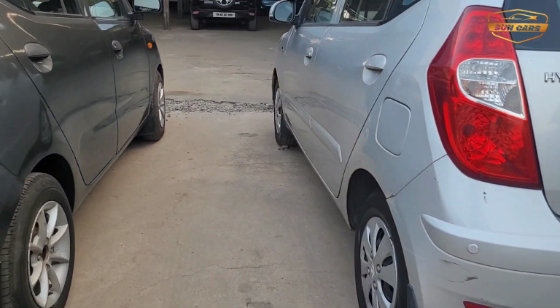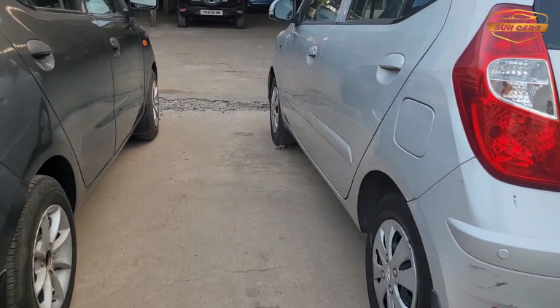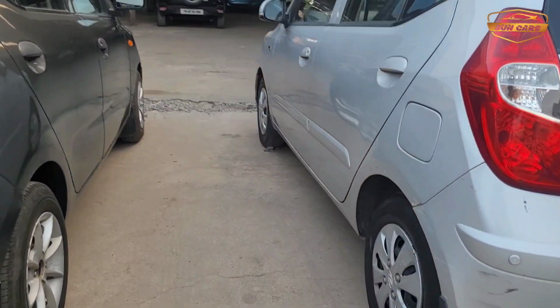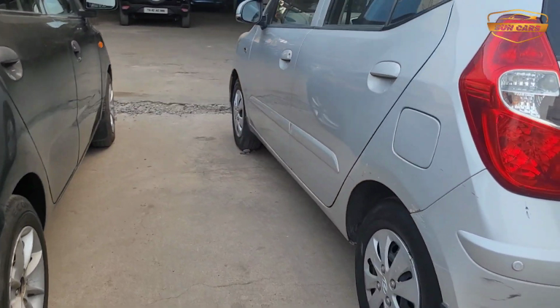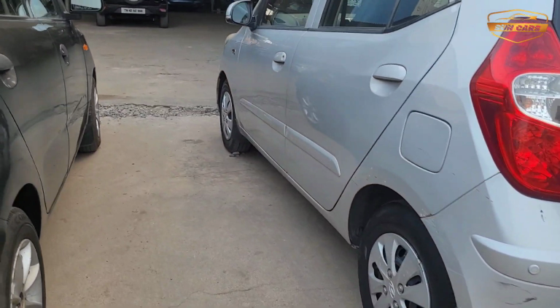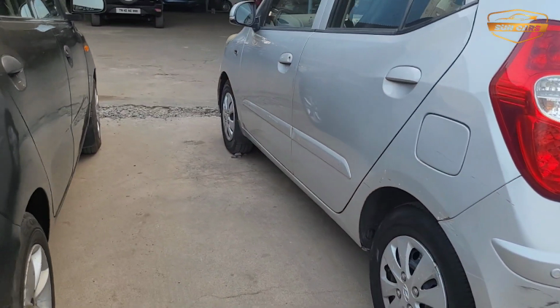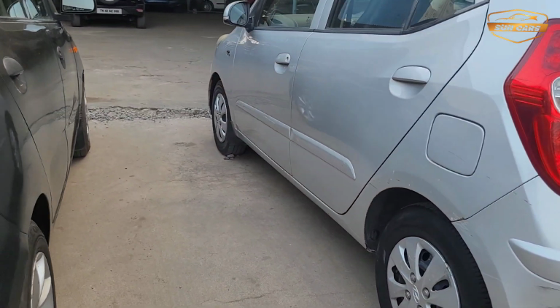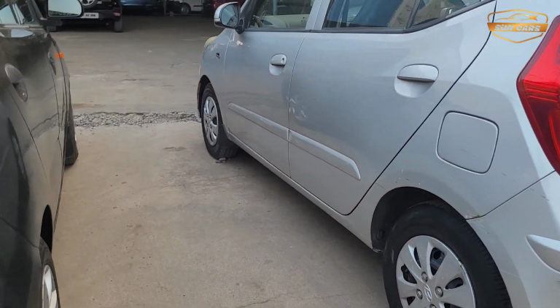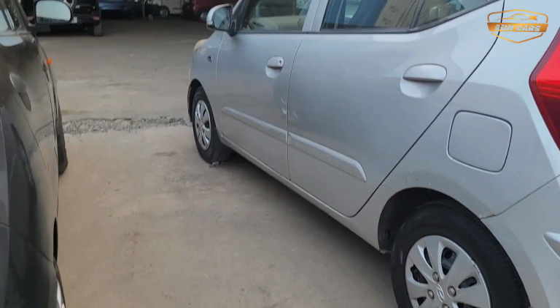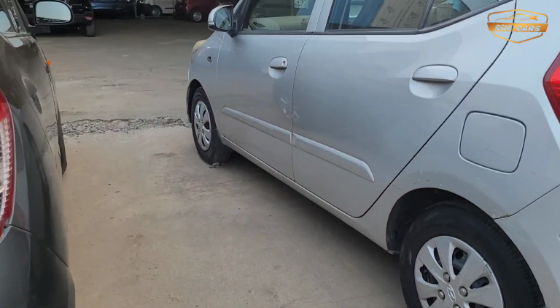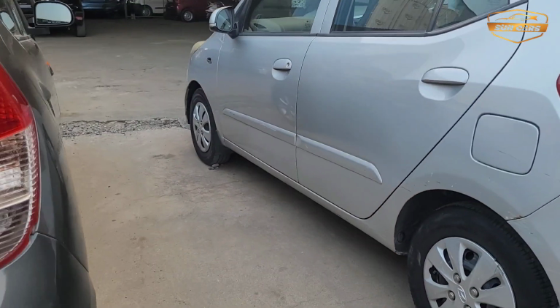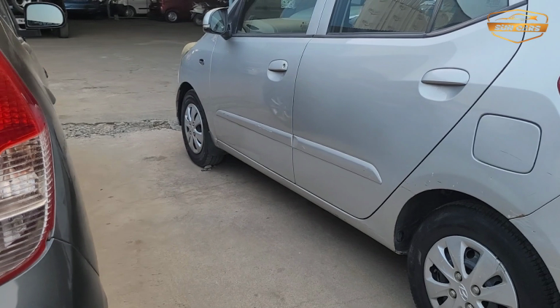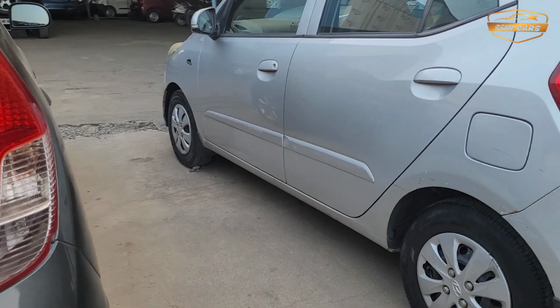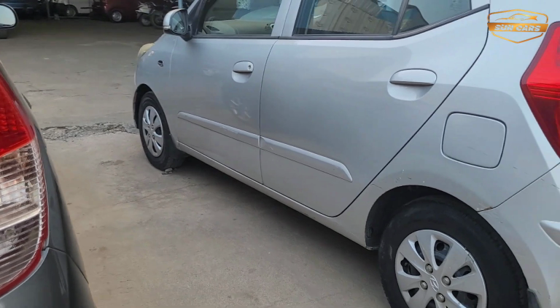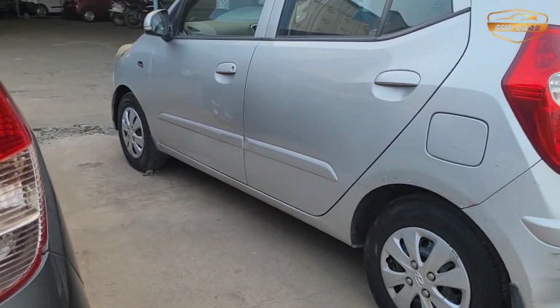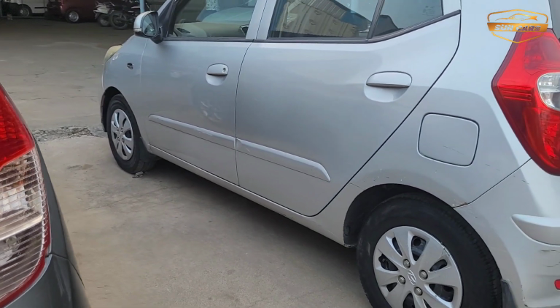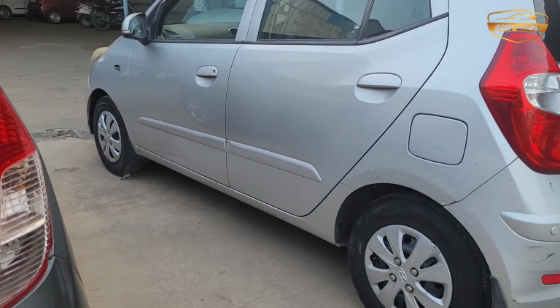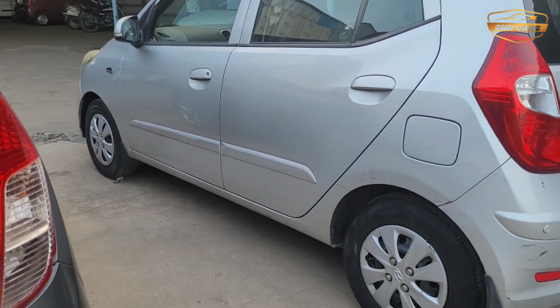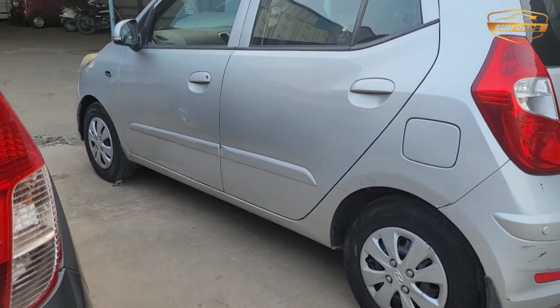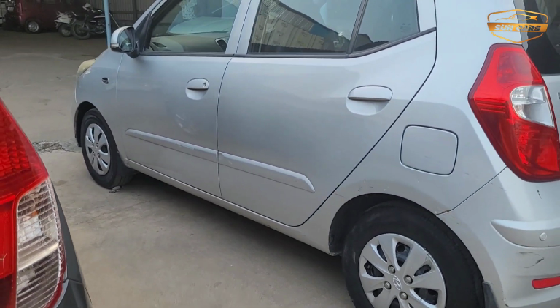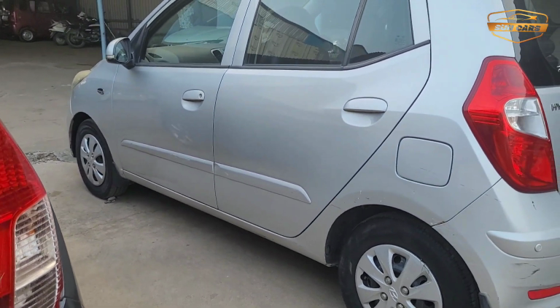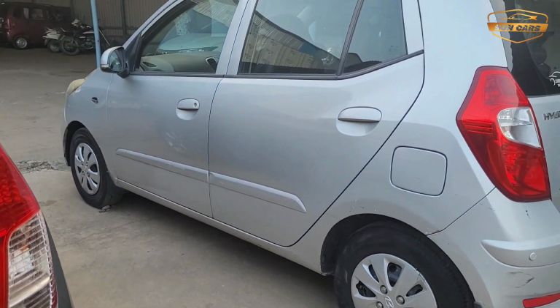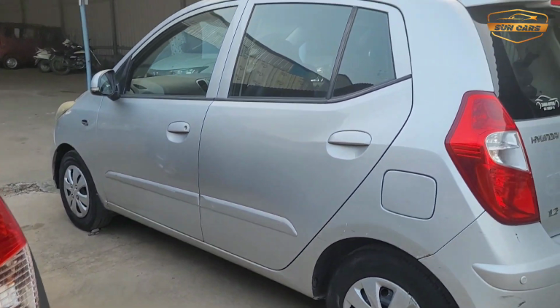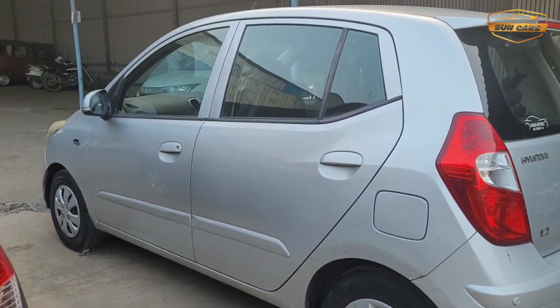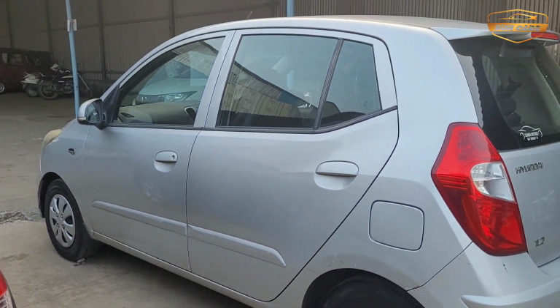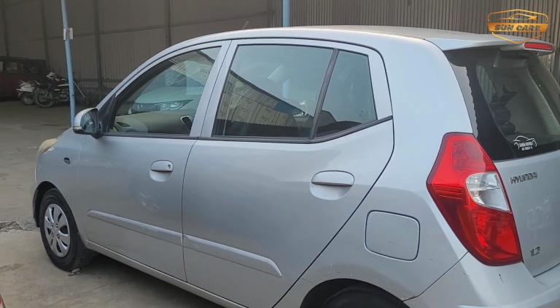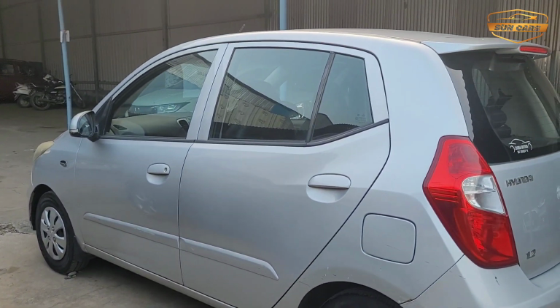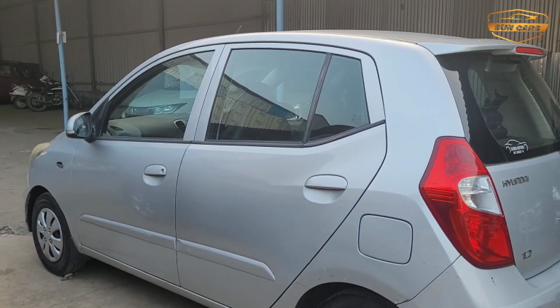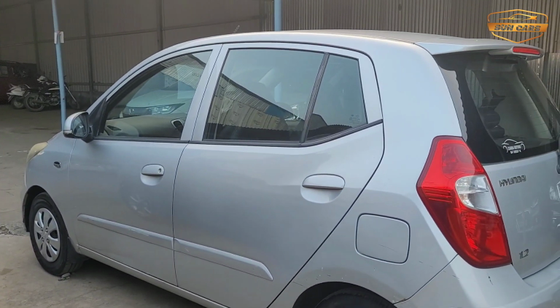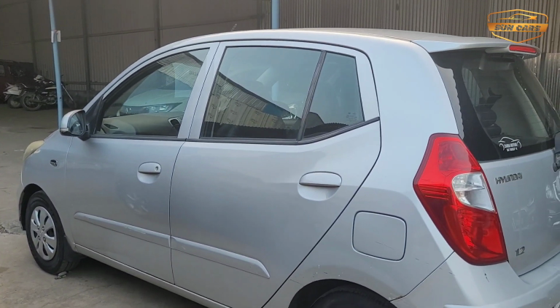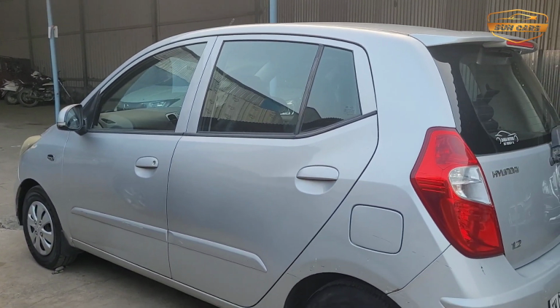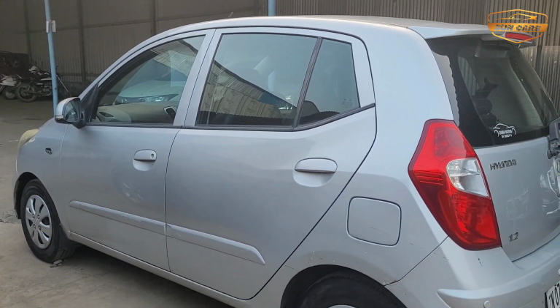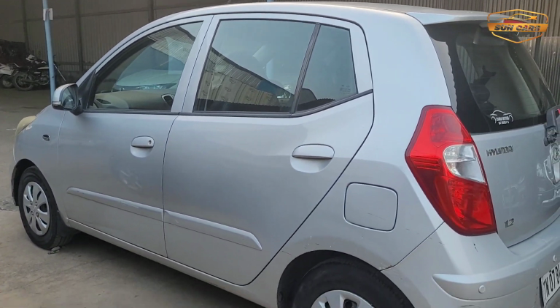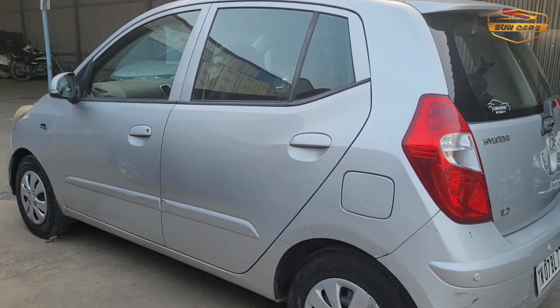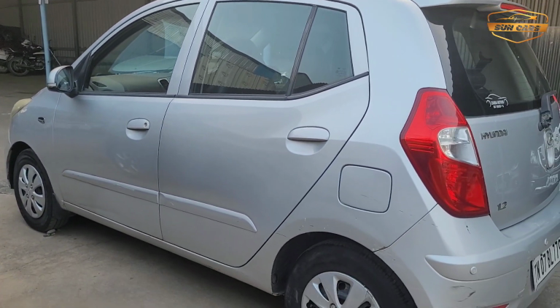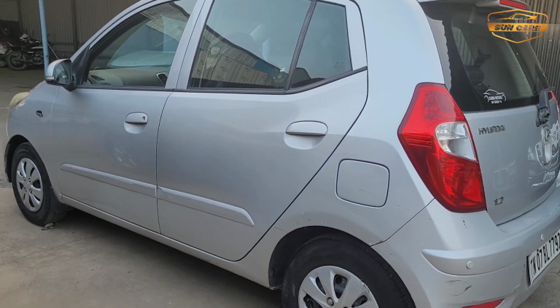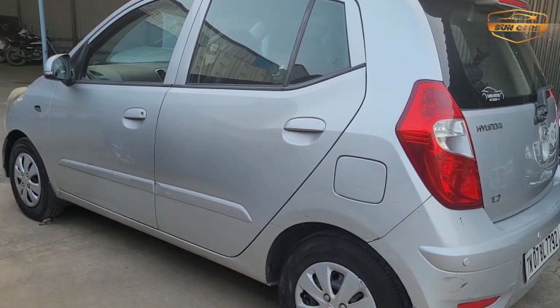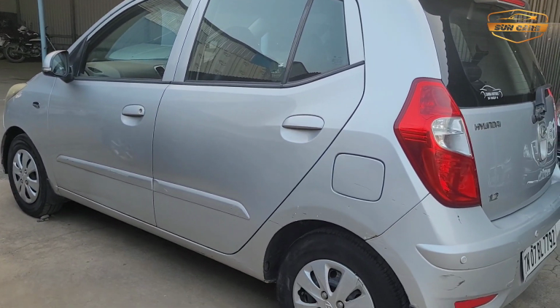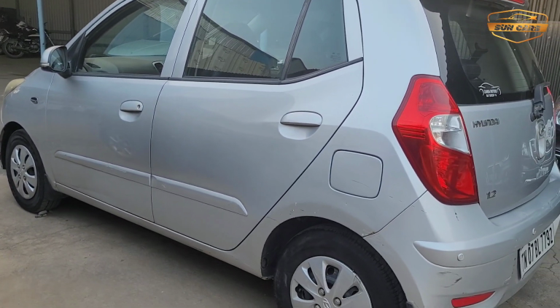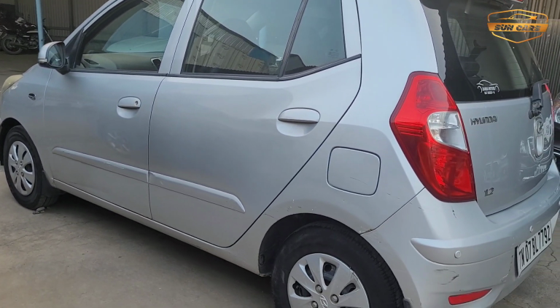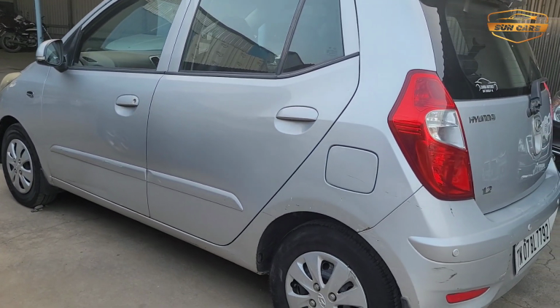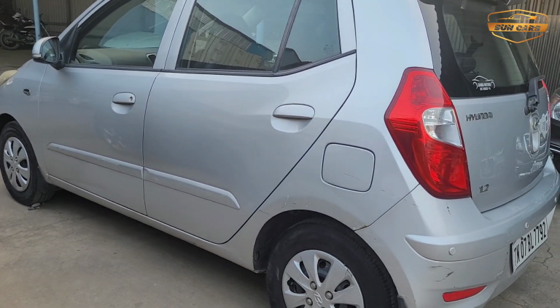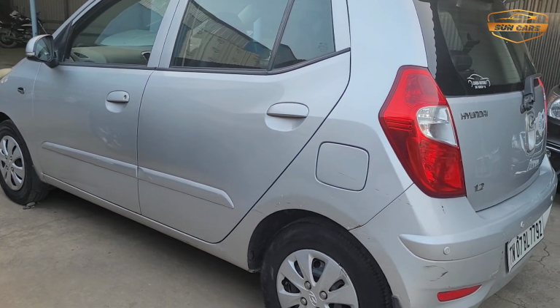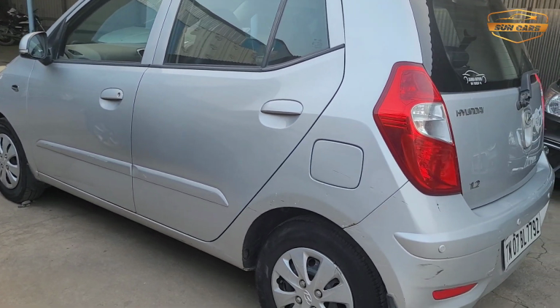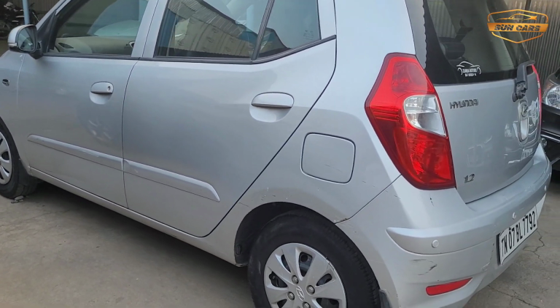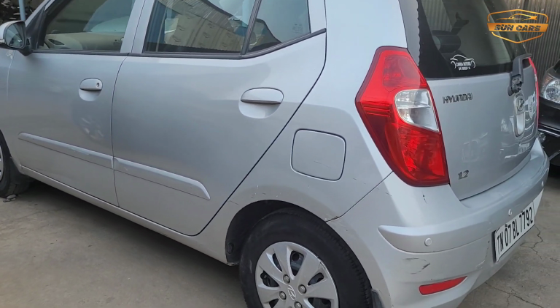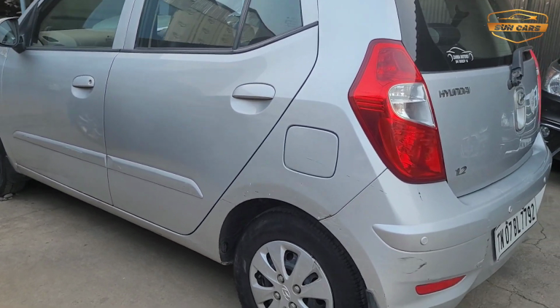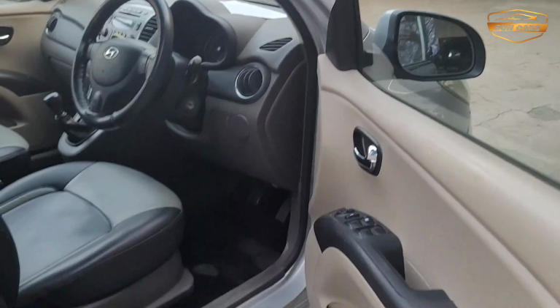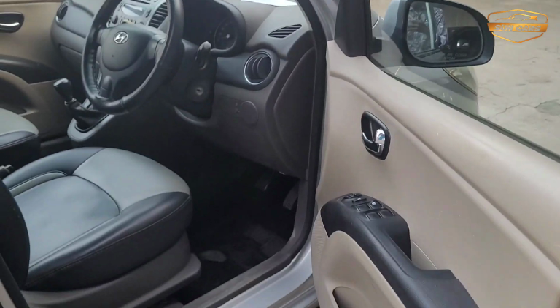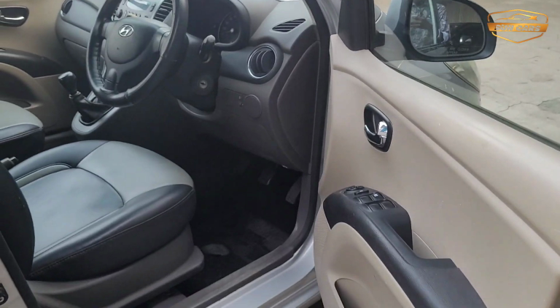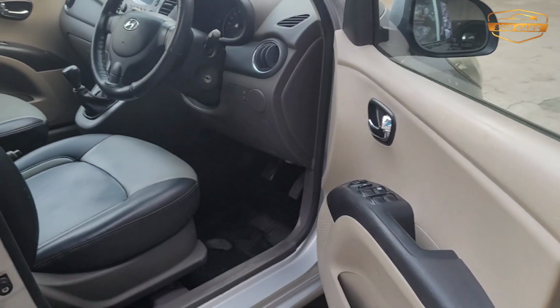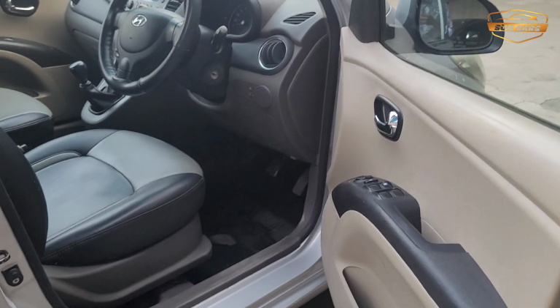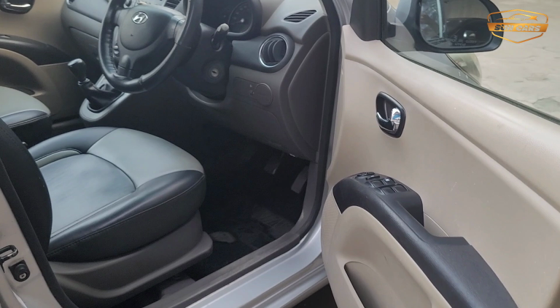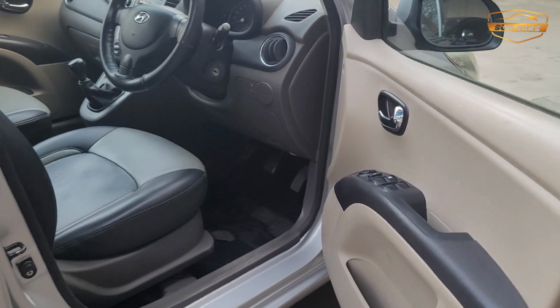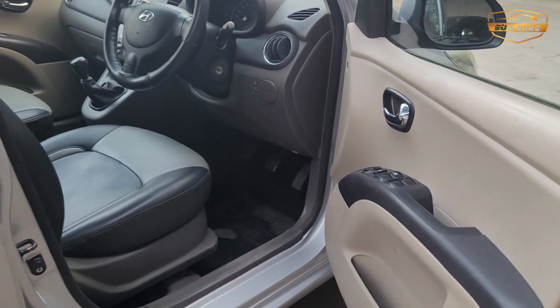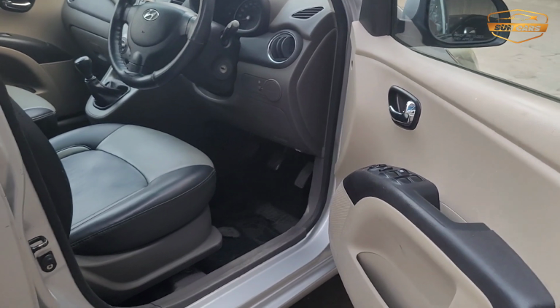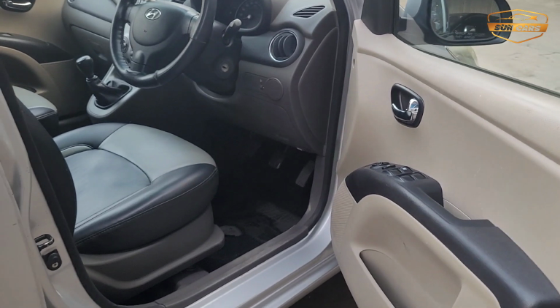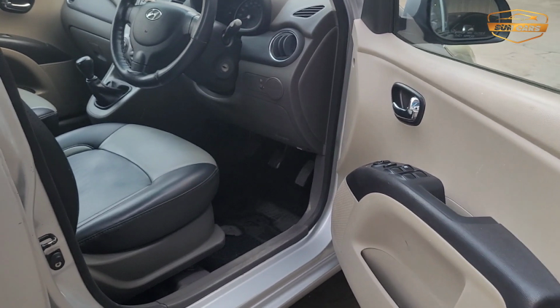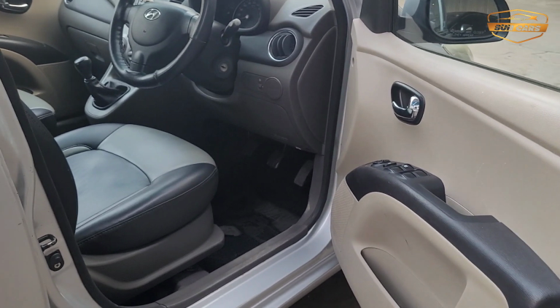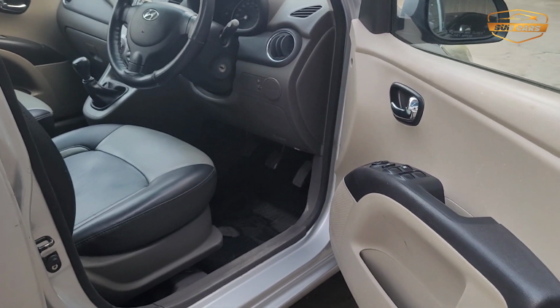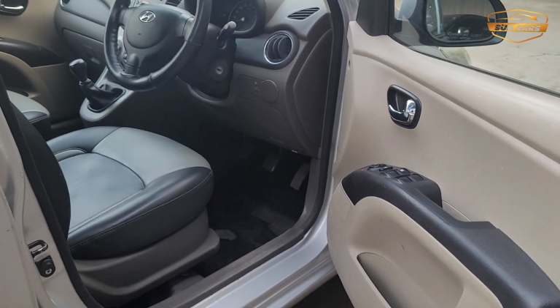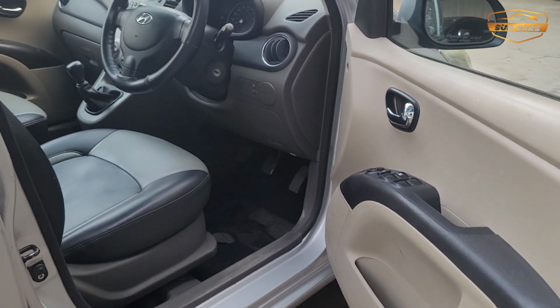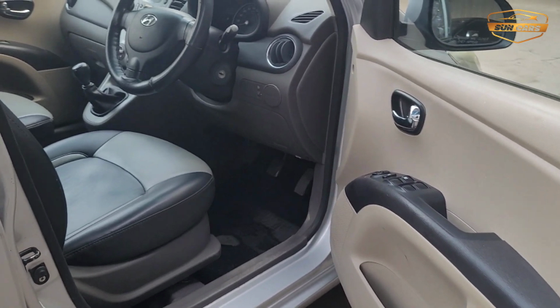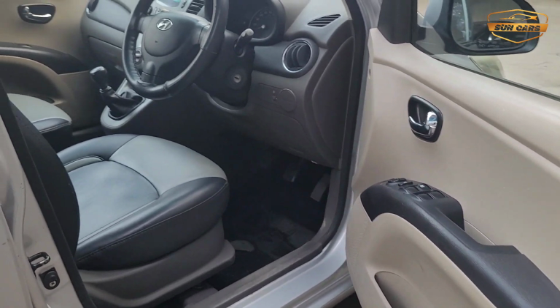You can see the outside of the front. So guys, let's look at the interior.